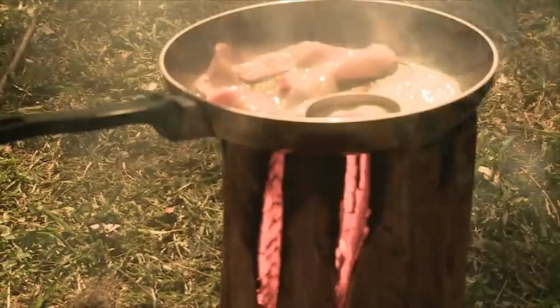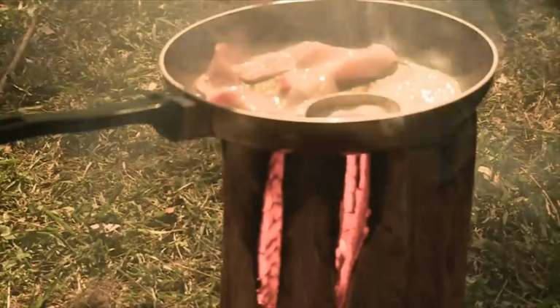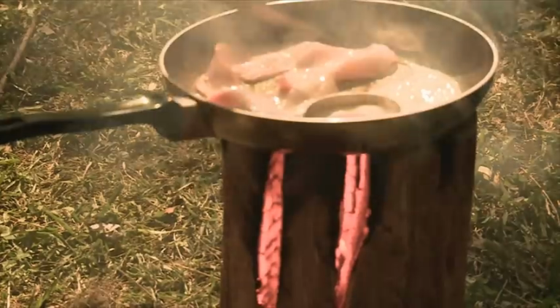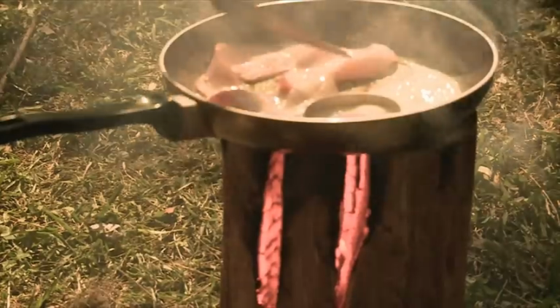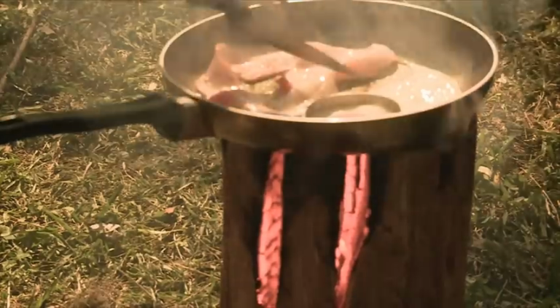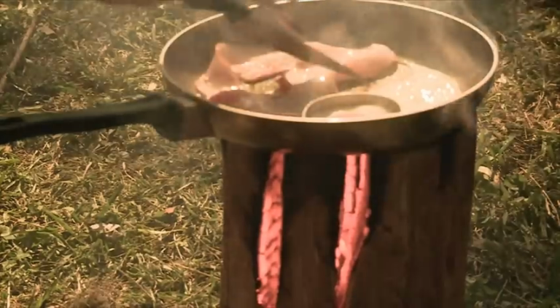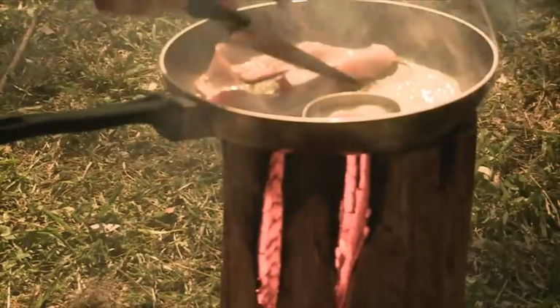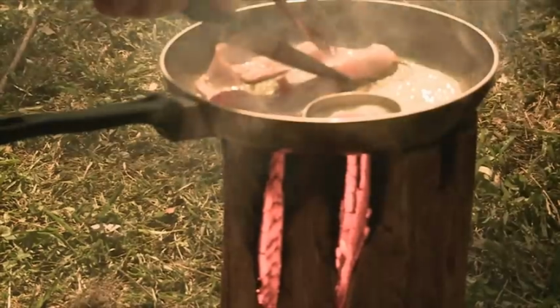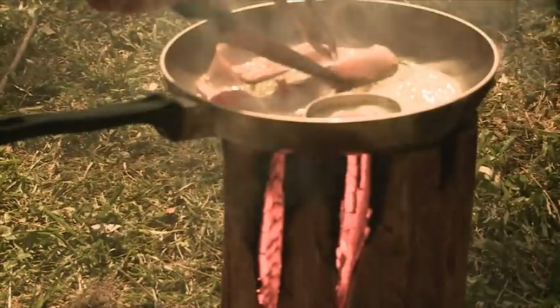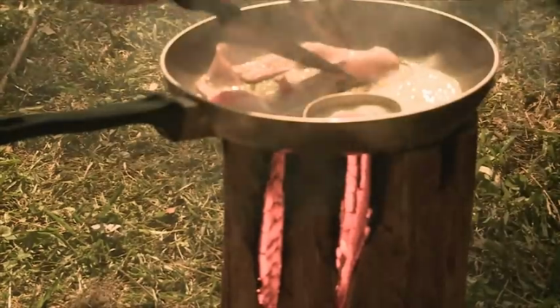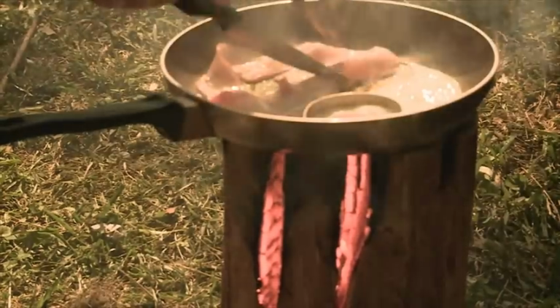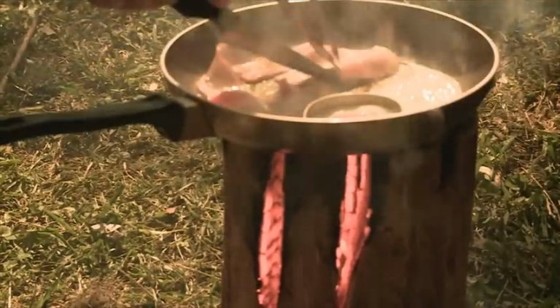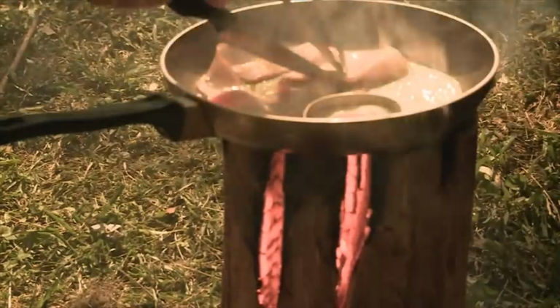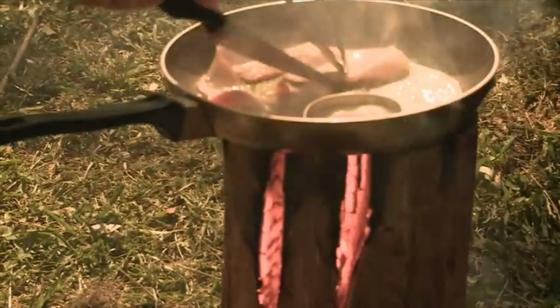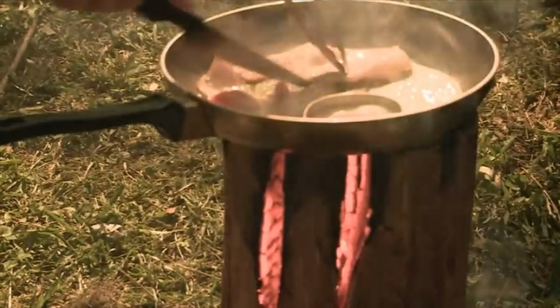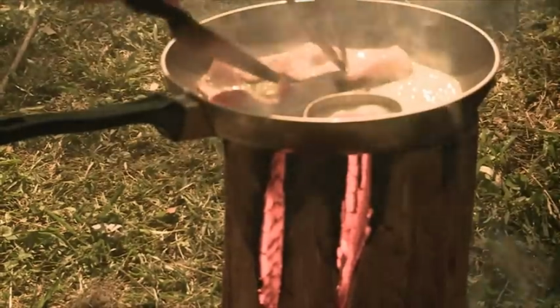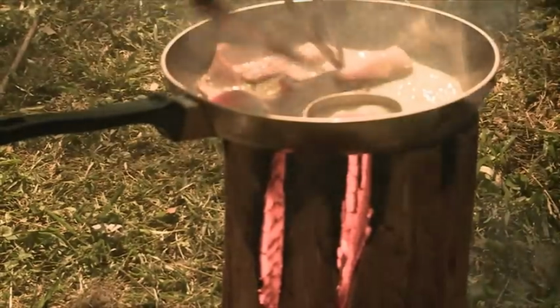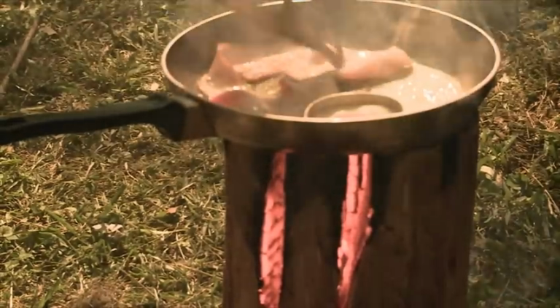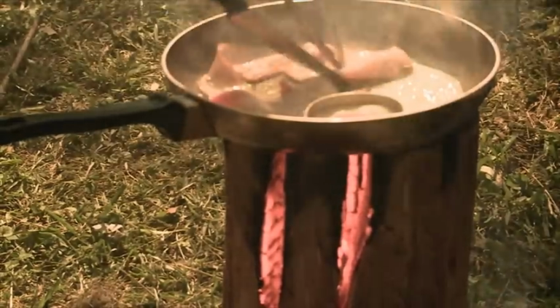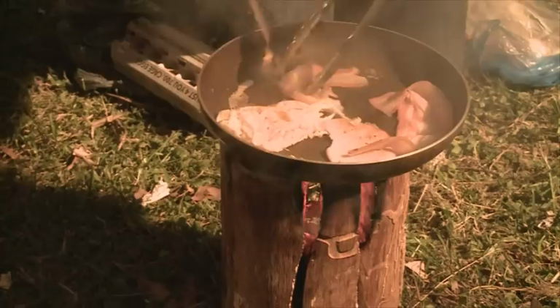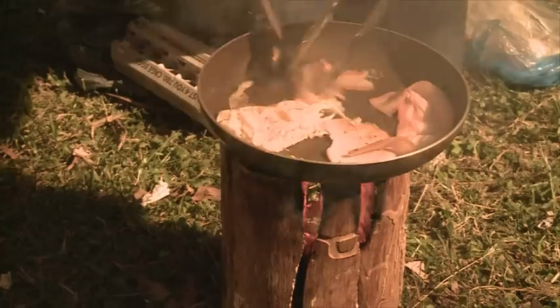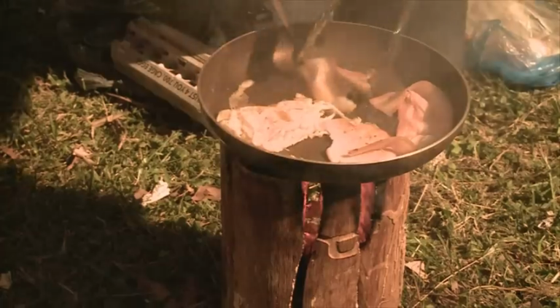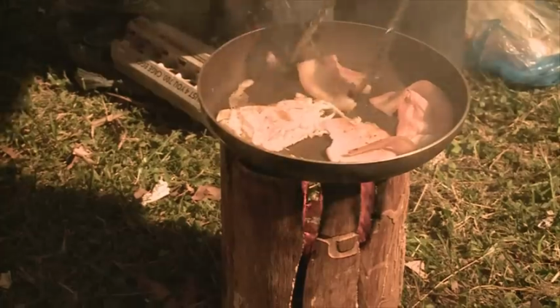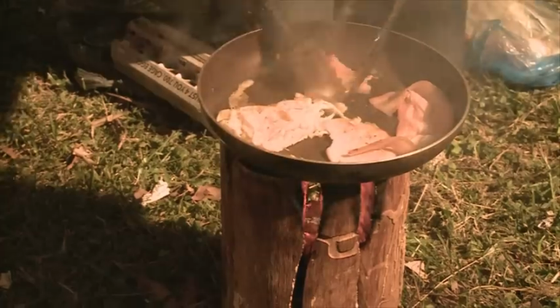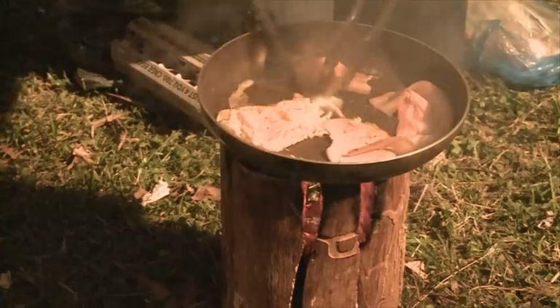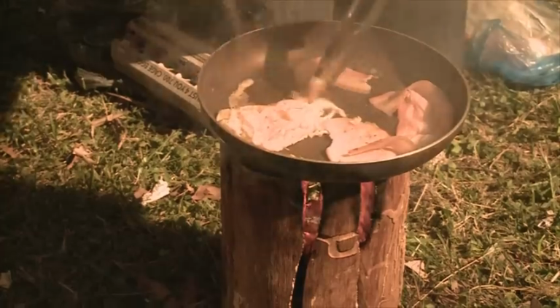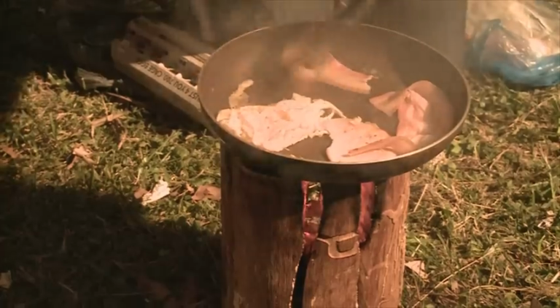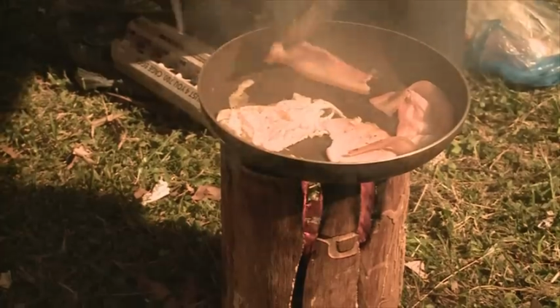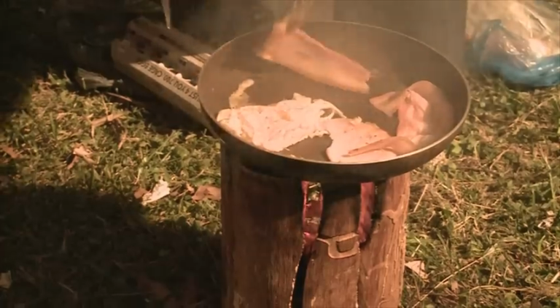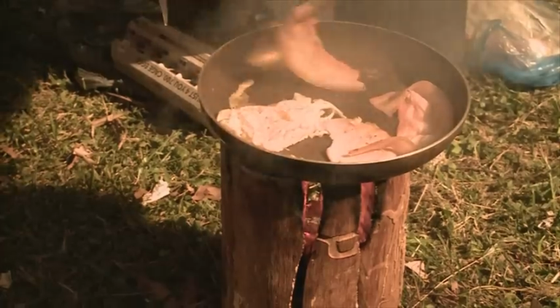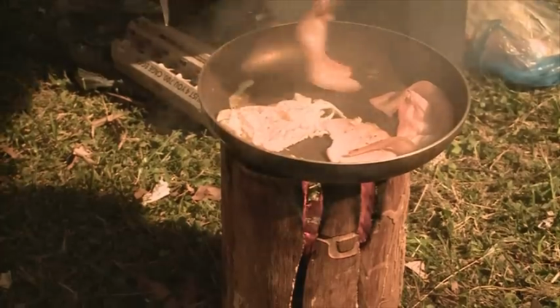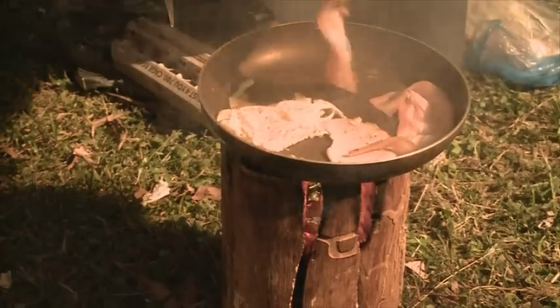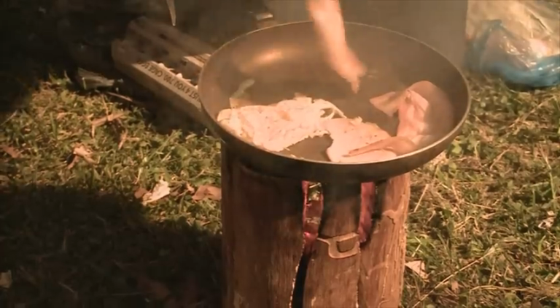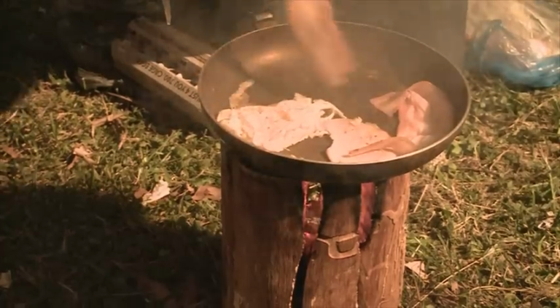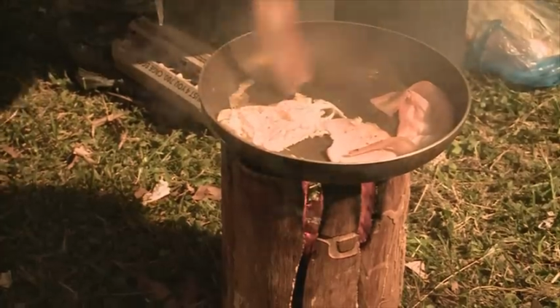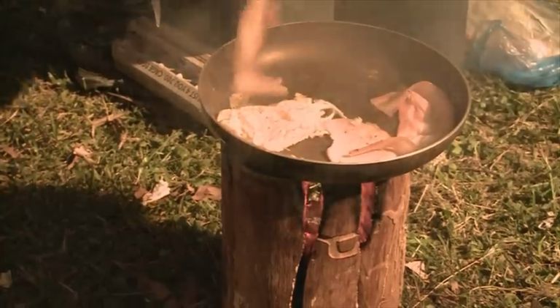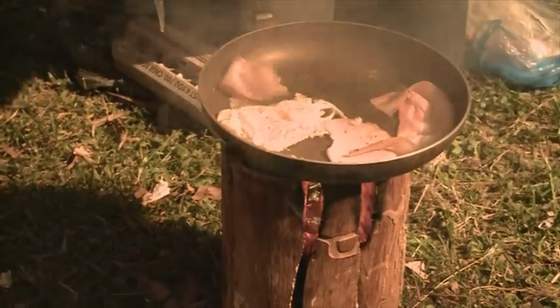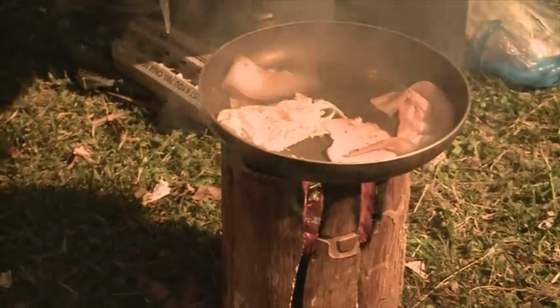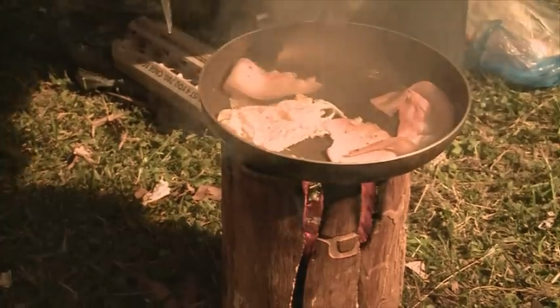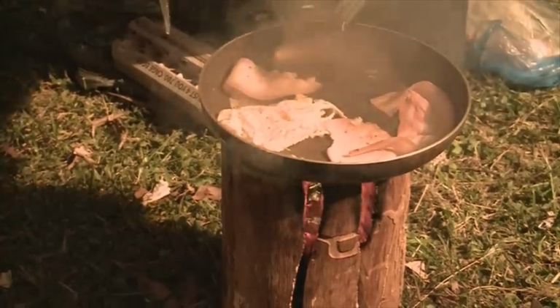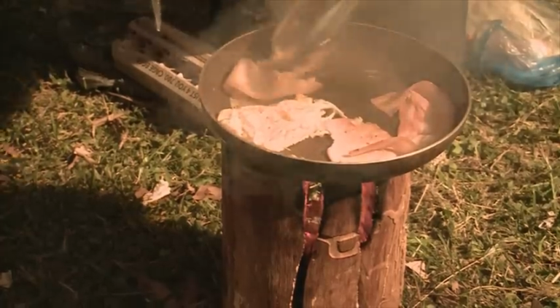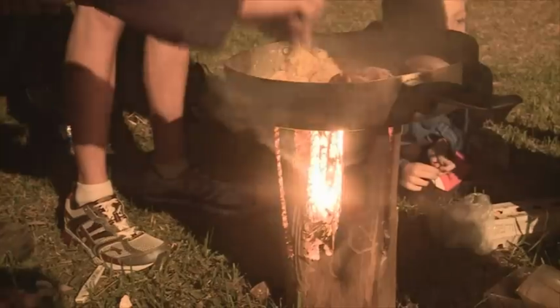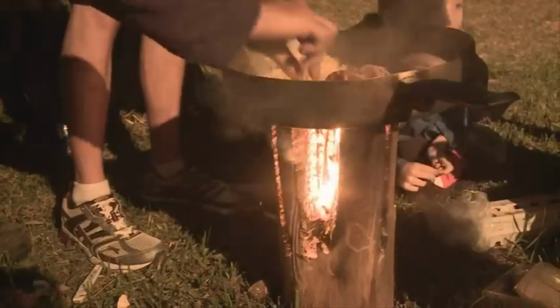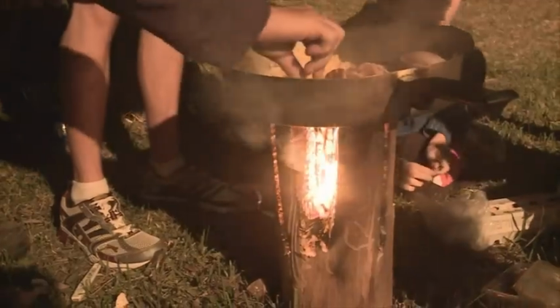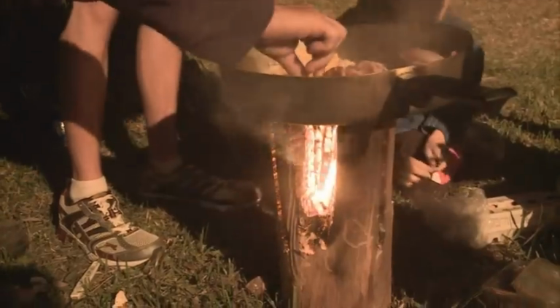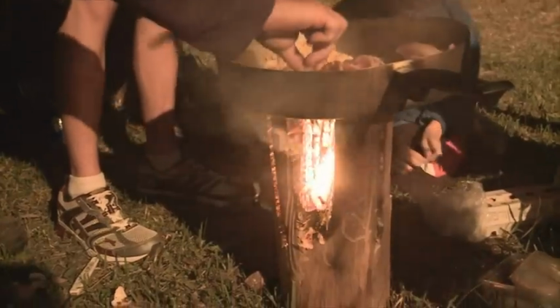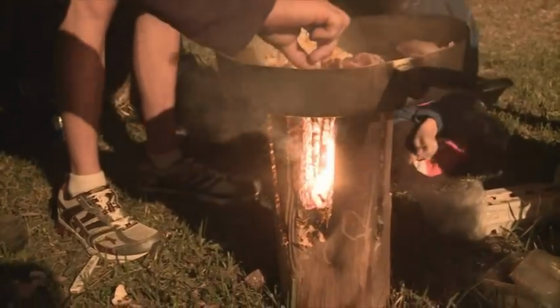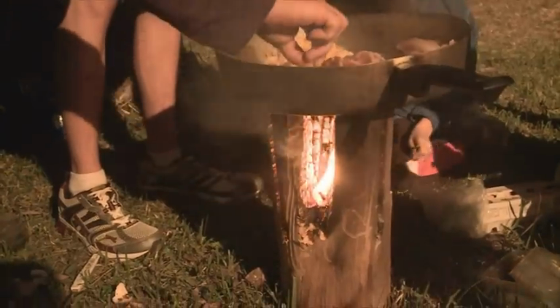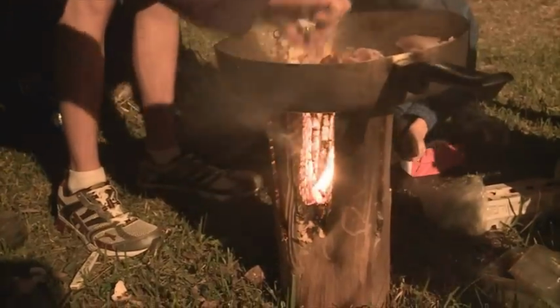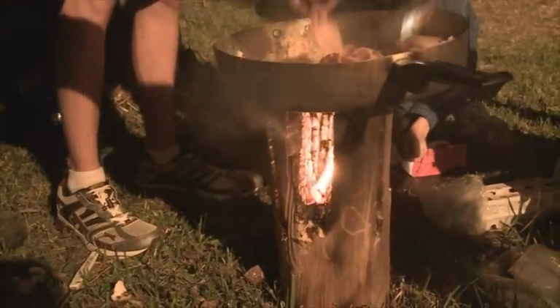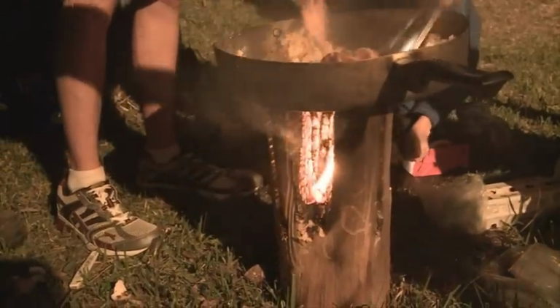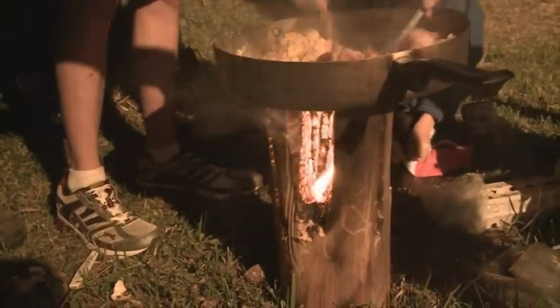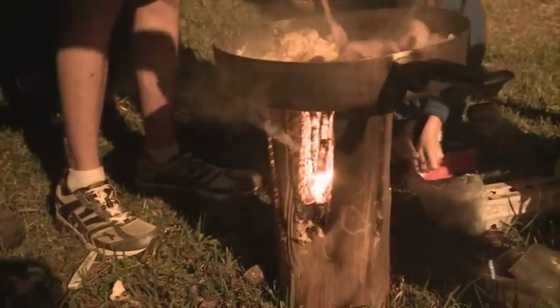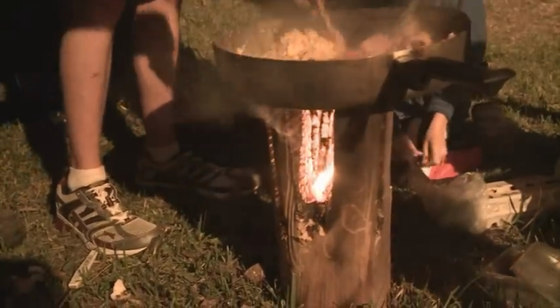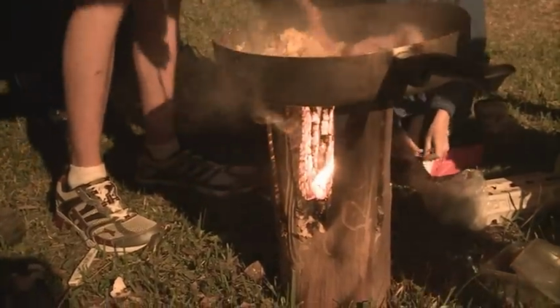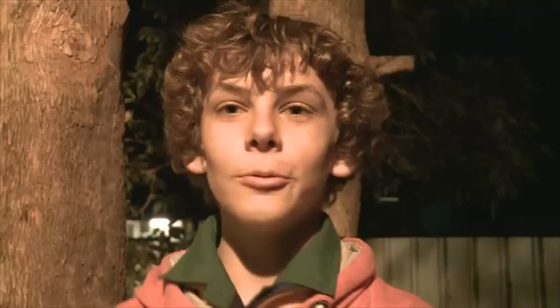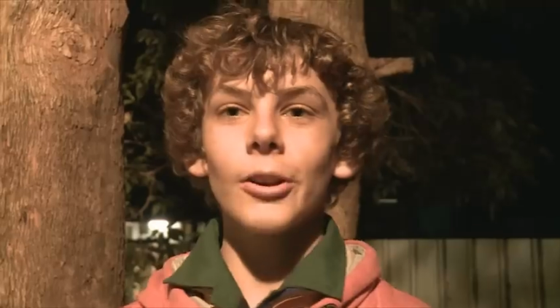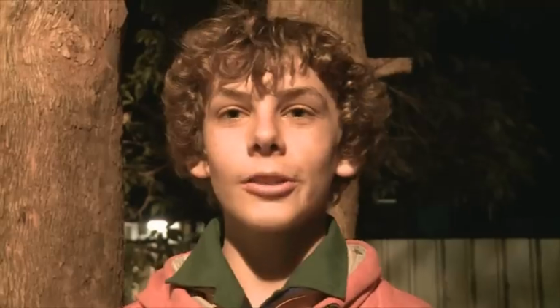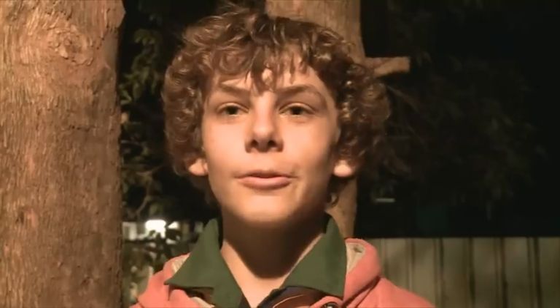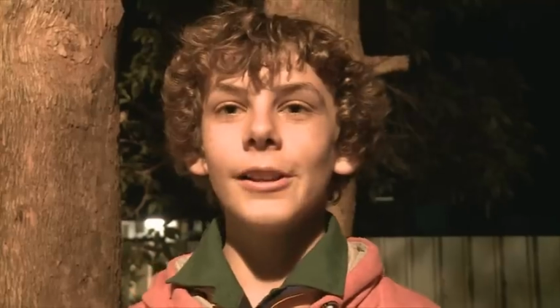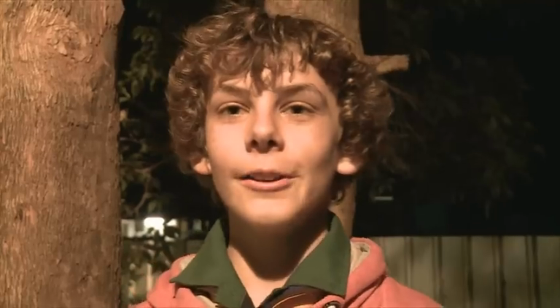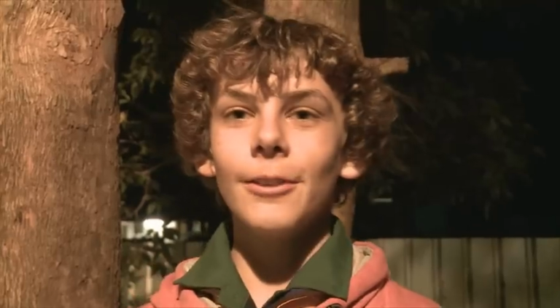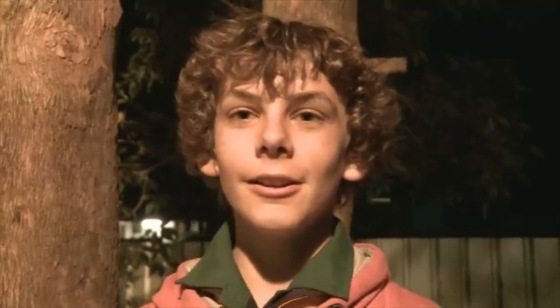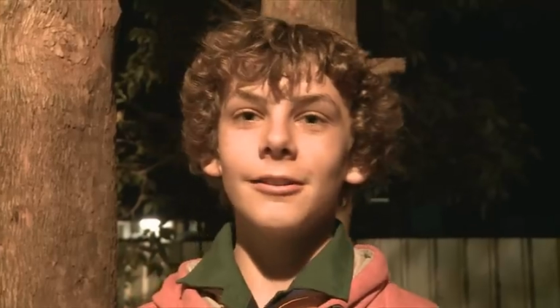Once it's alight and burning, why not put your frying pan on and cook some bacon and eggs? The Swedish candle works really well.